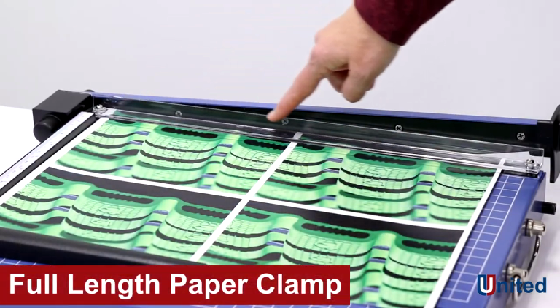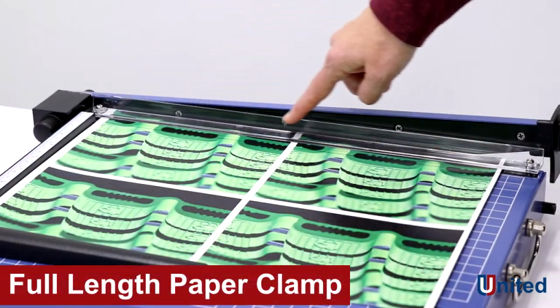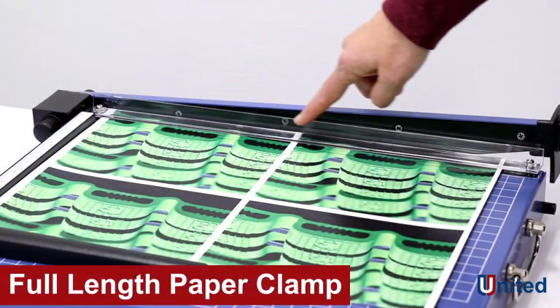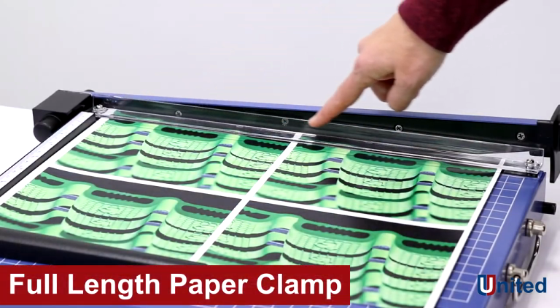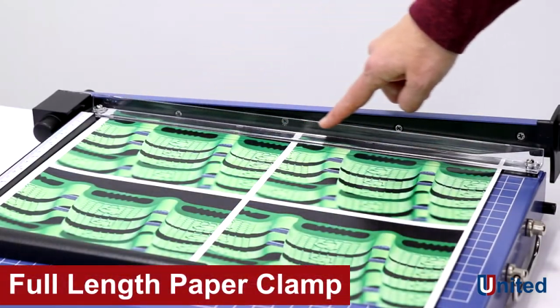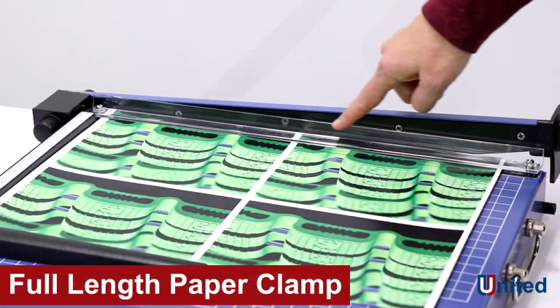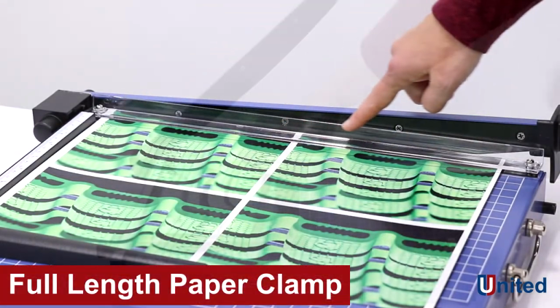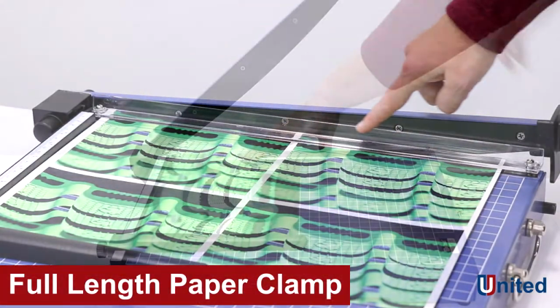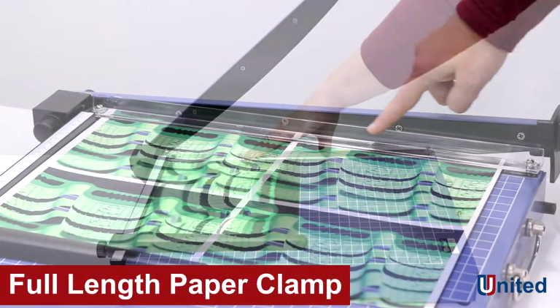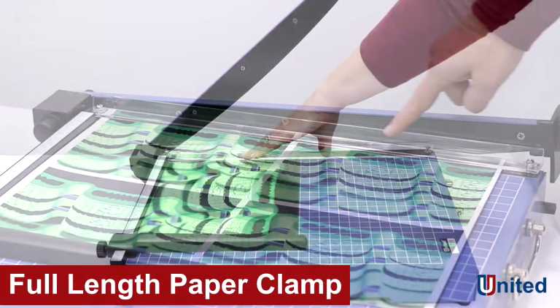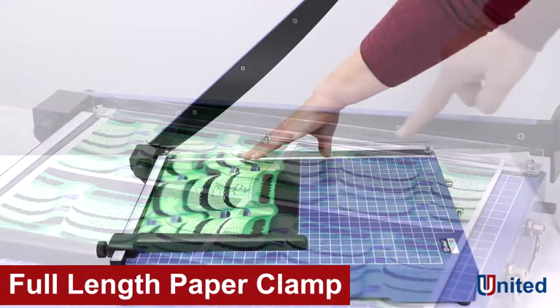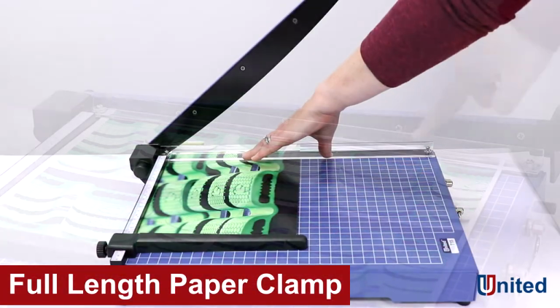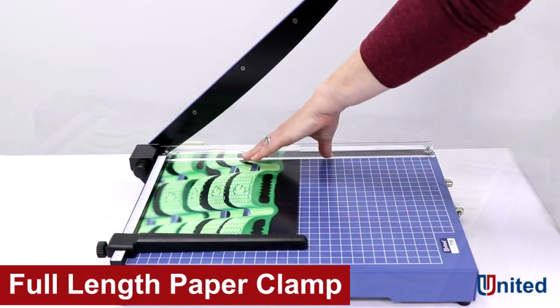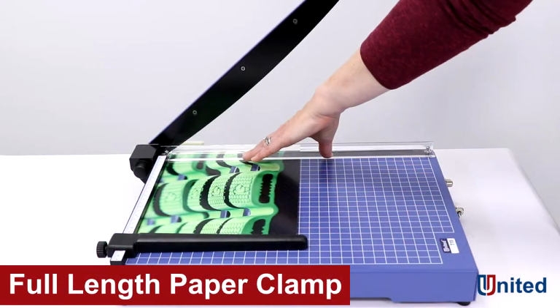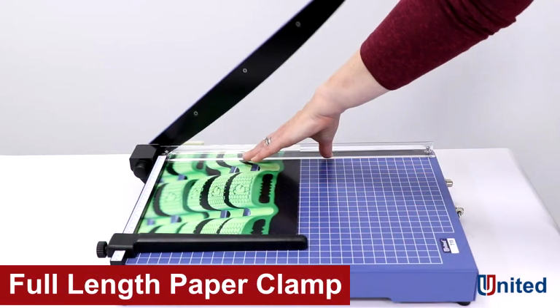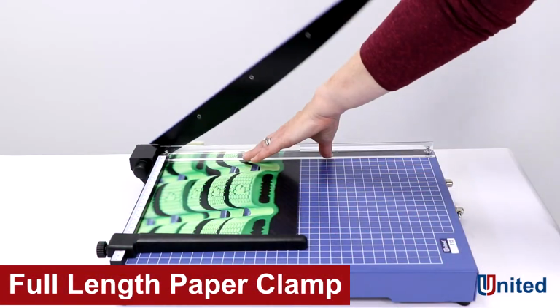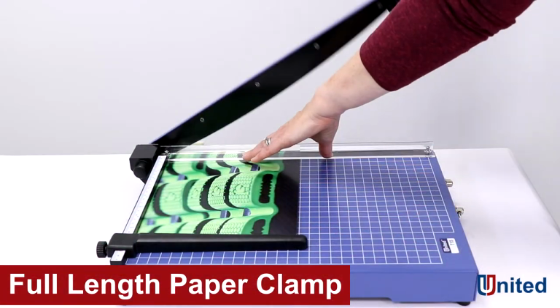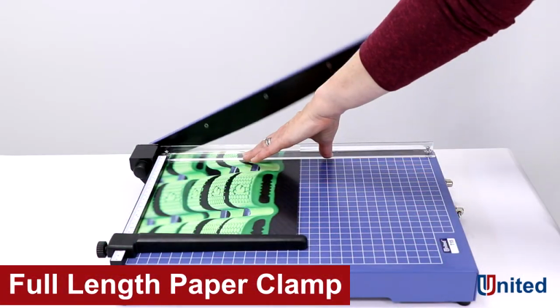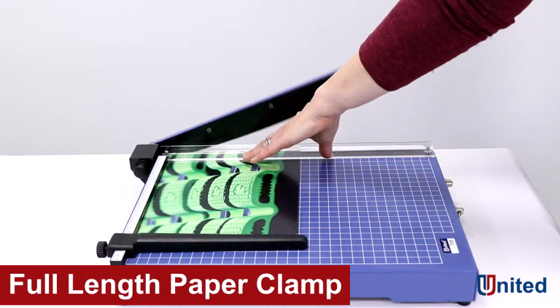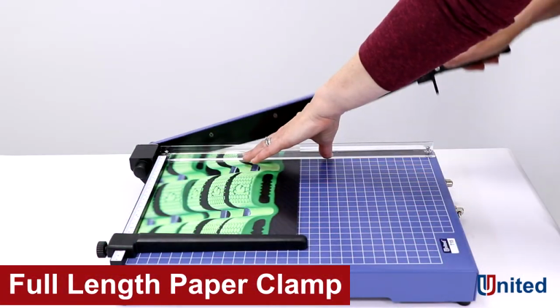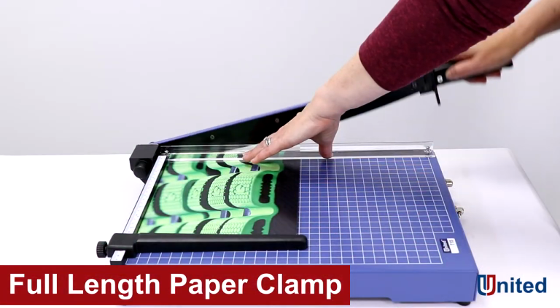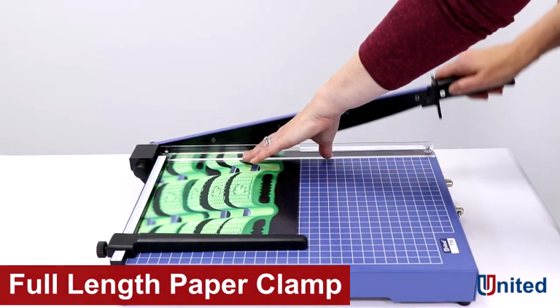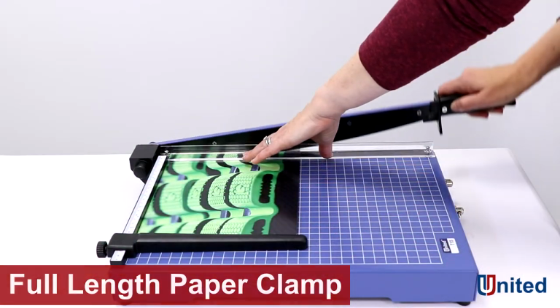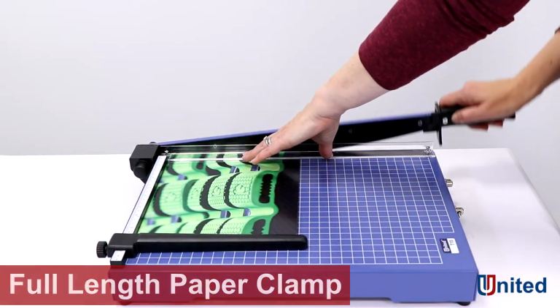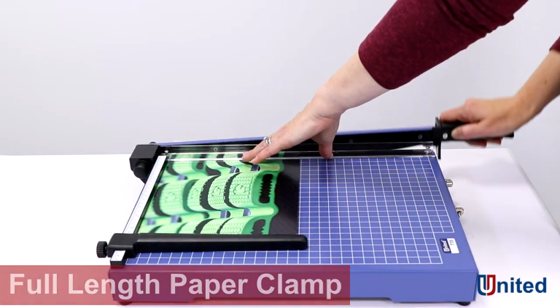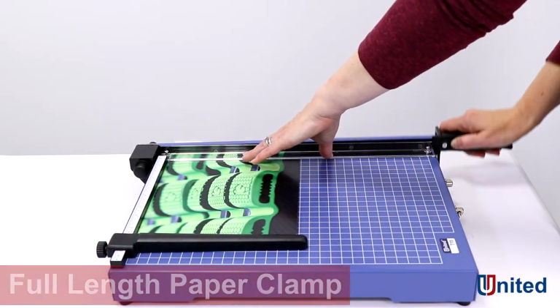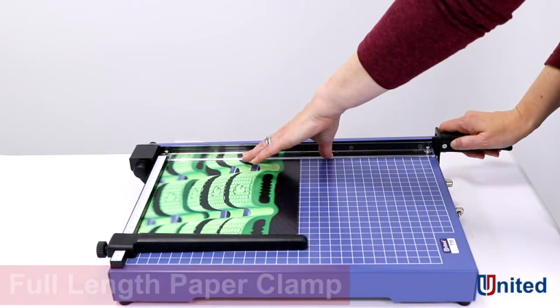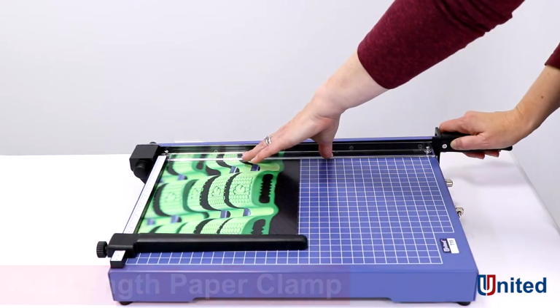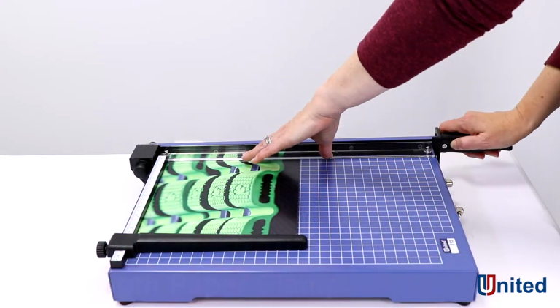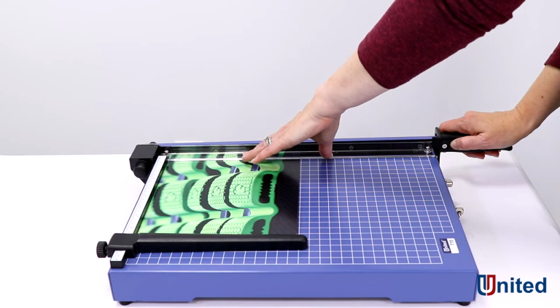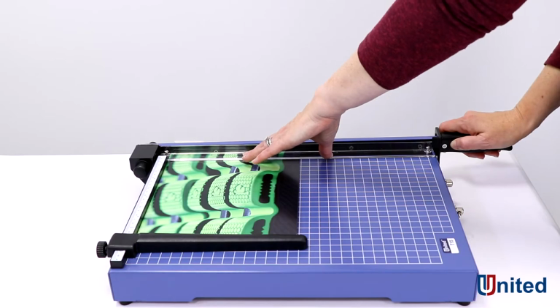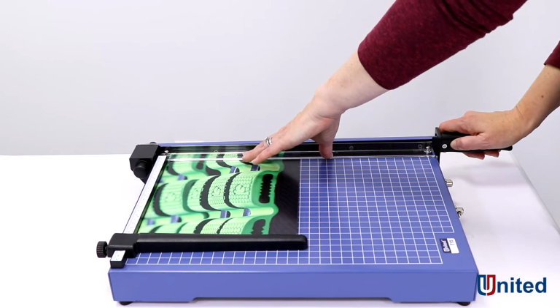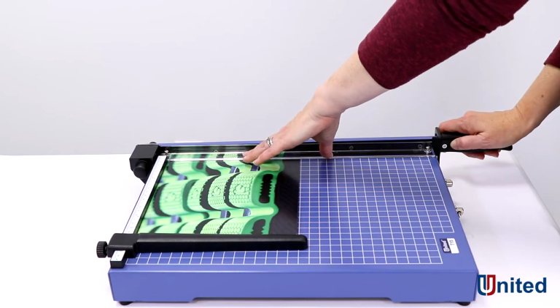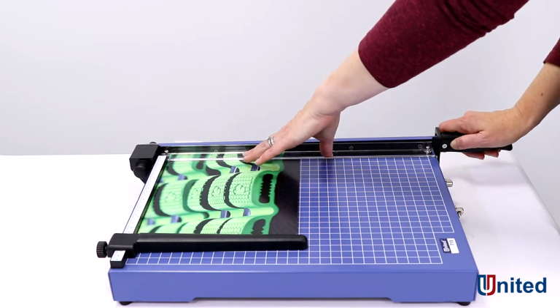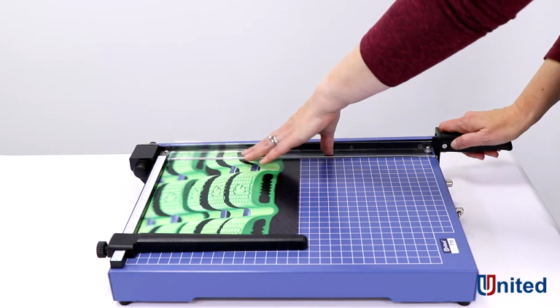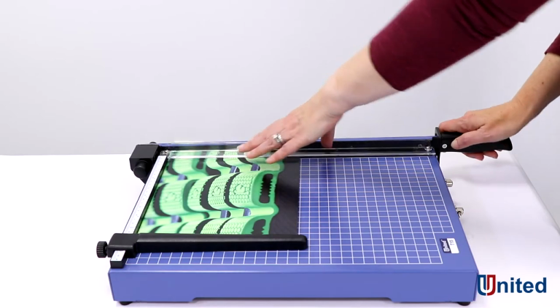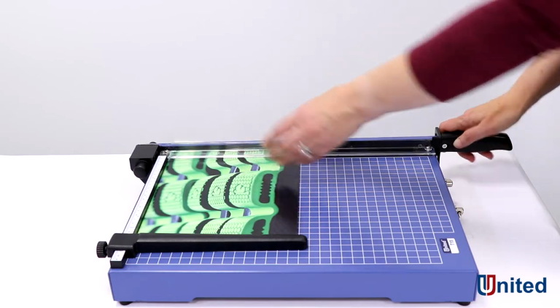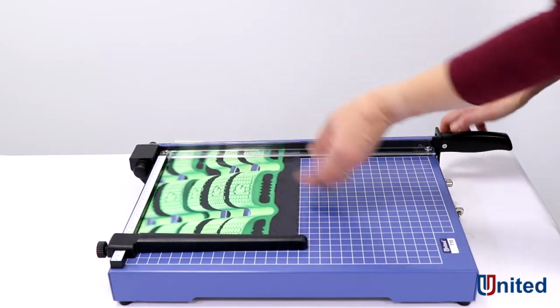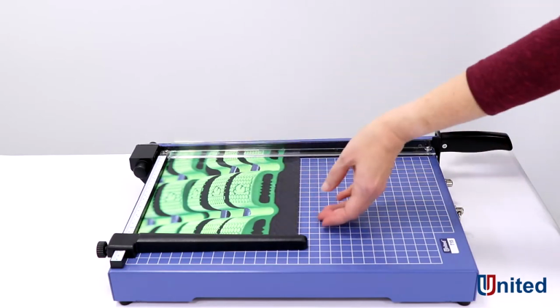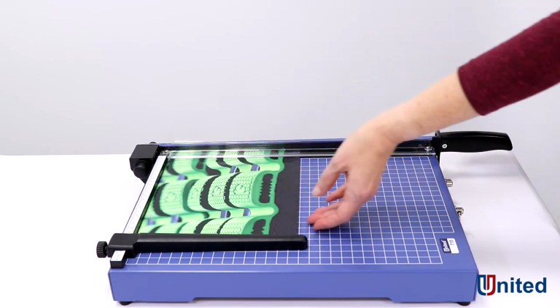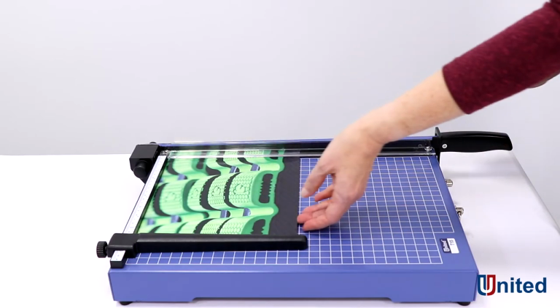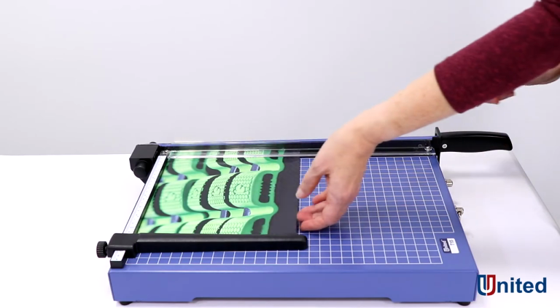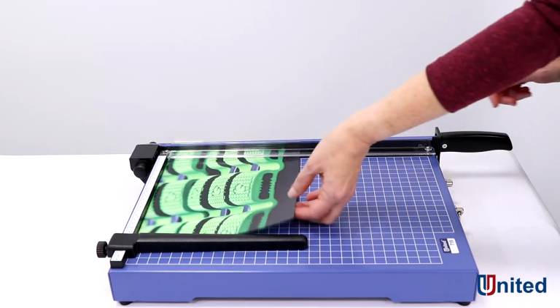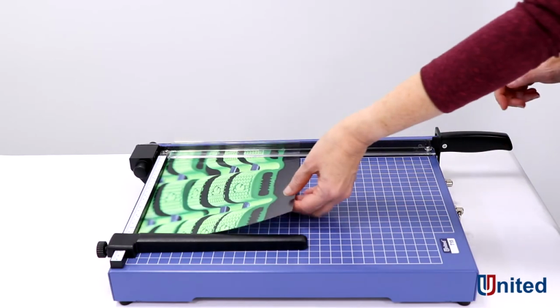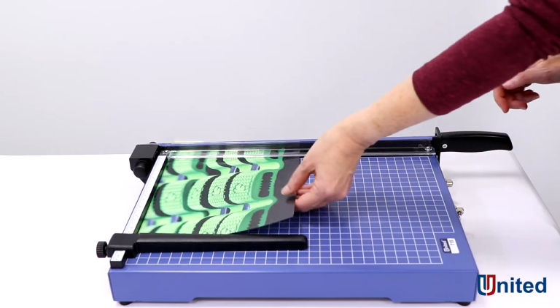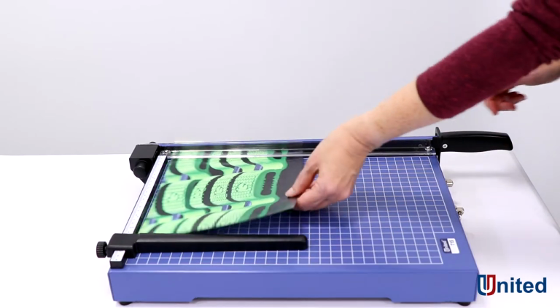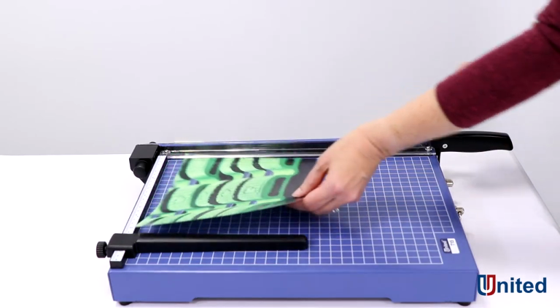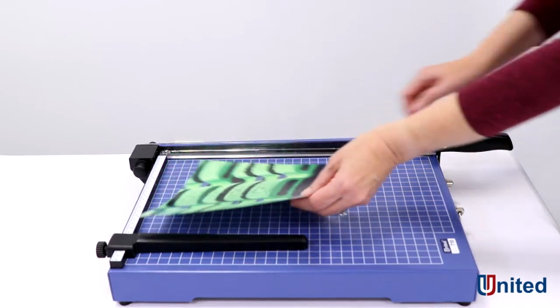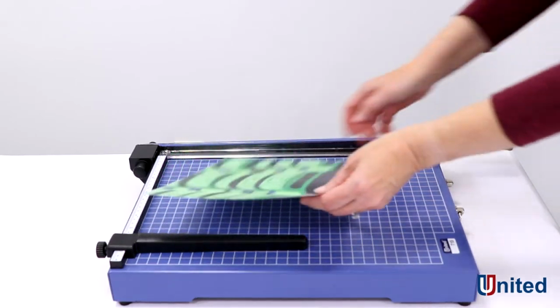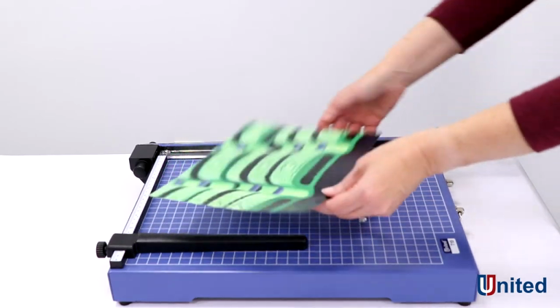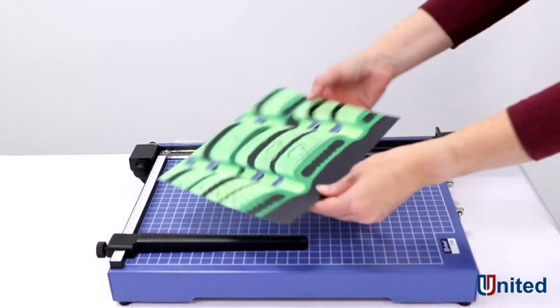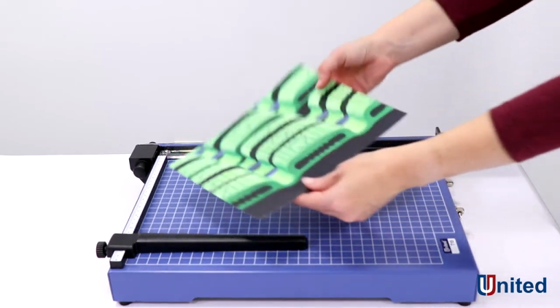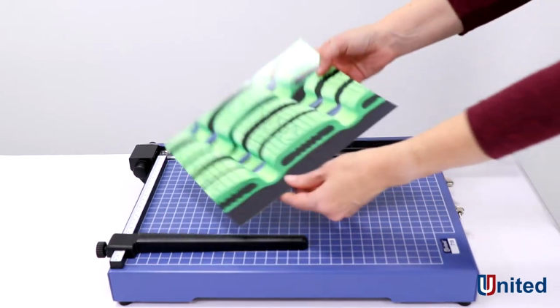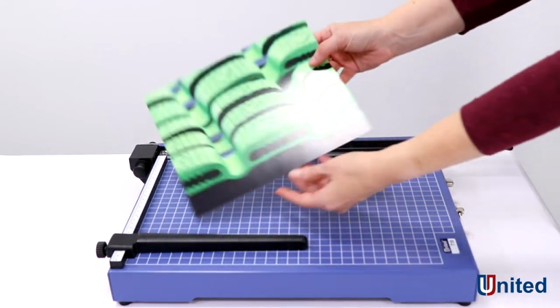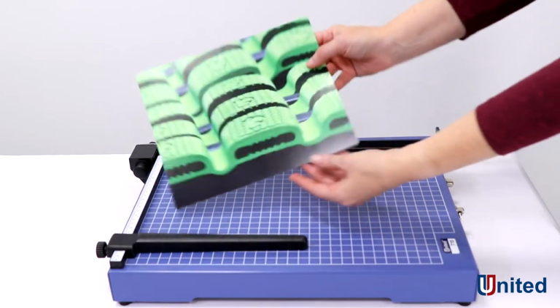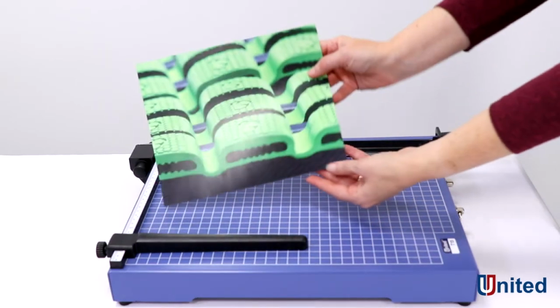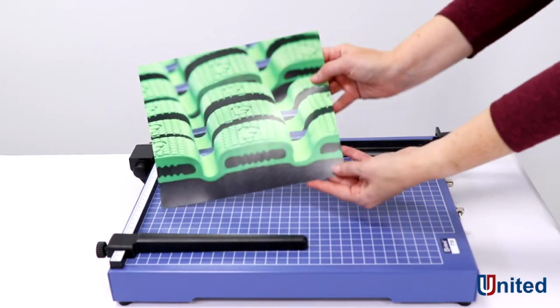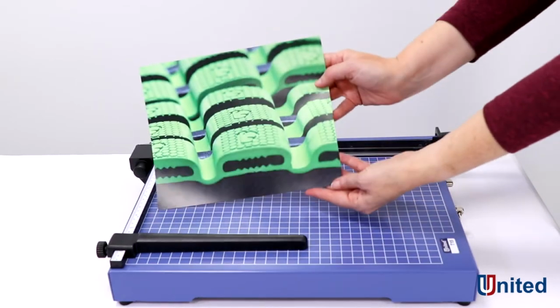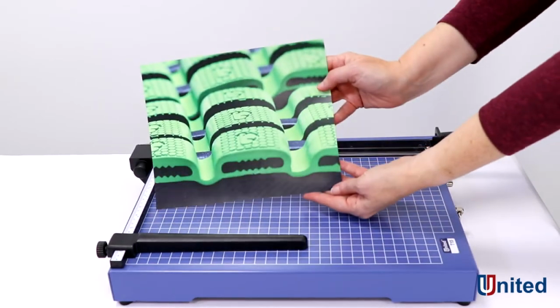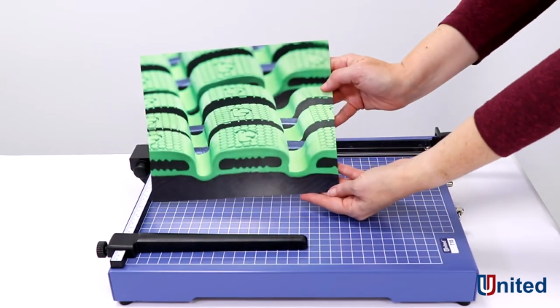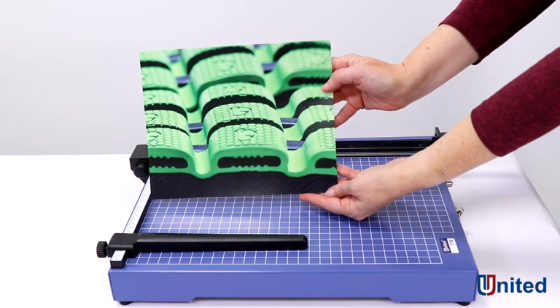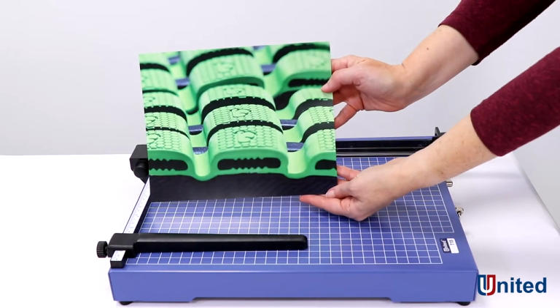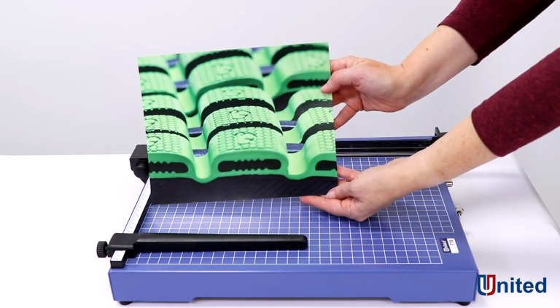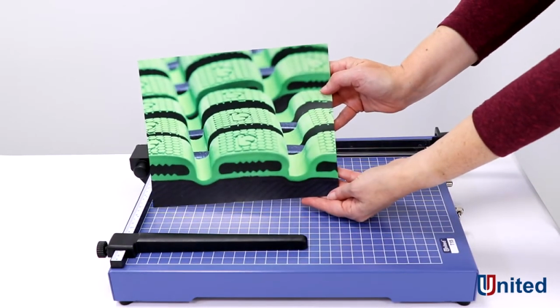The full-length safety guard holds sheets in place while protecting your hands from the blade, and the sturdy metal base gives you a stable surface to cut on.